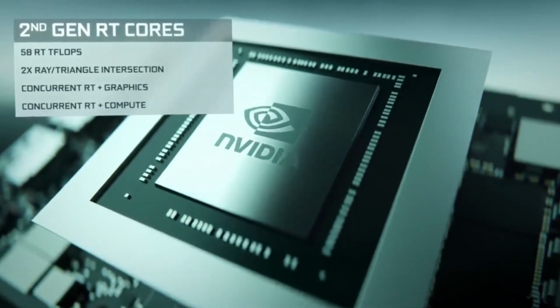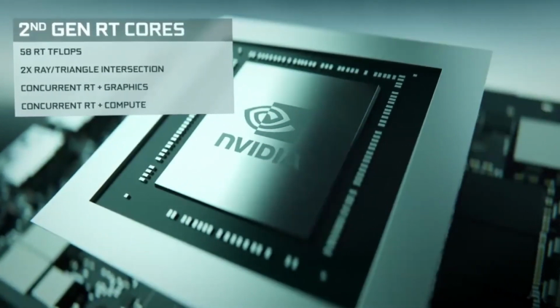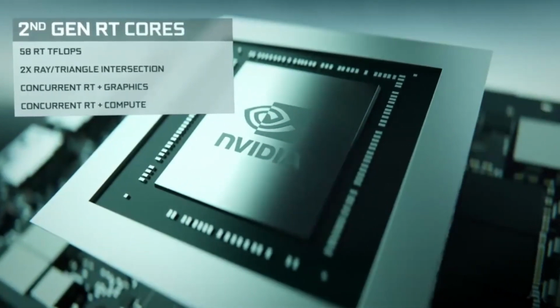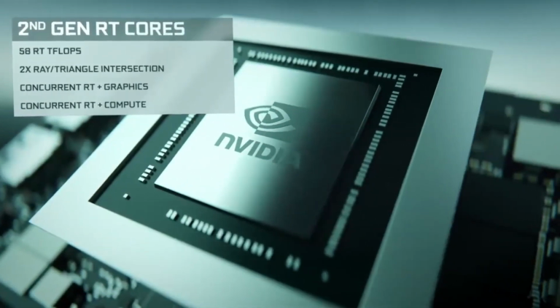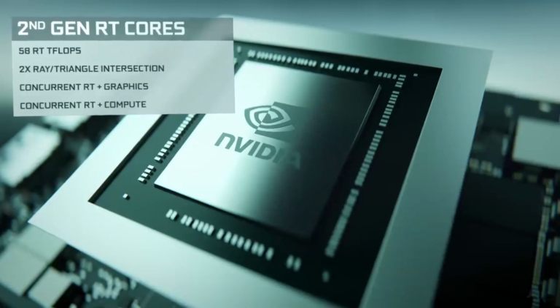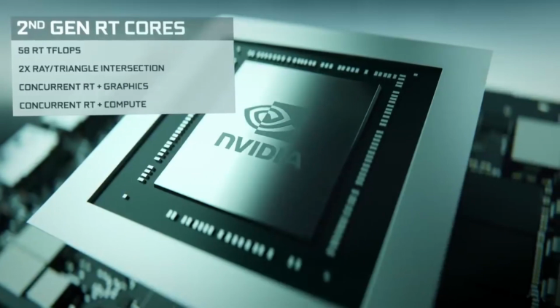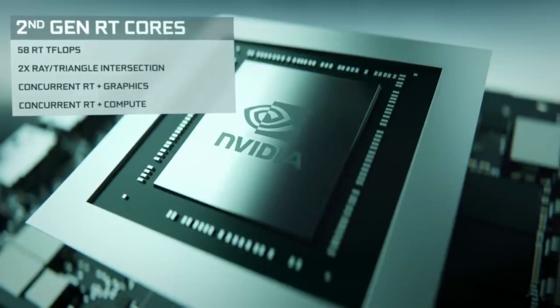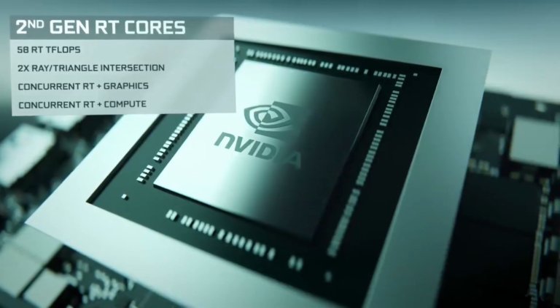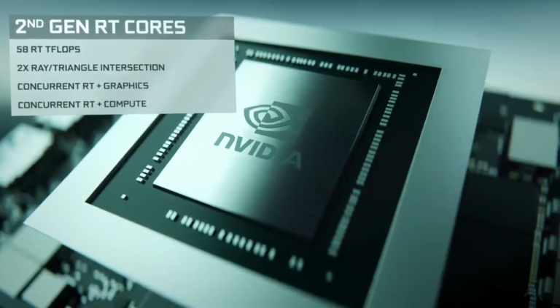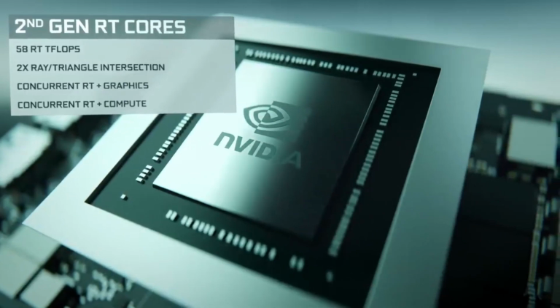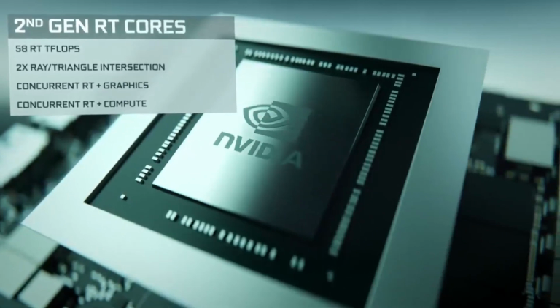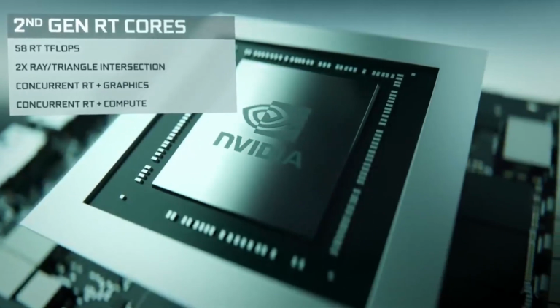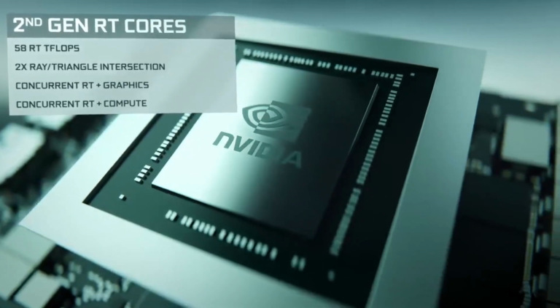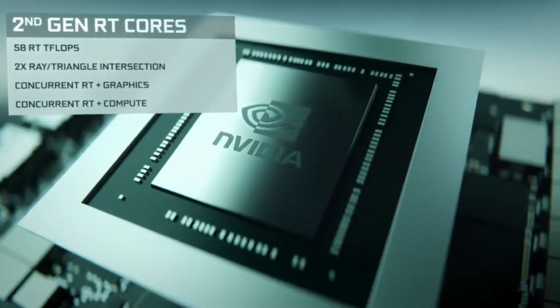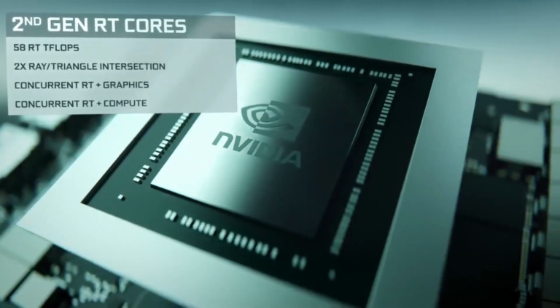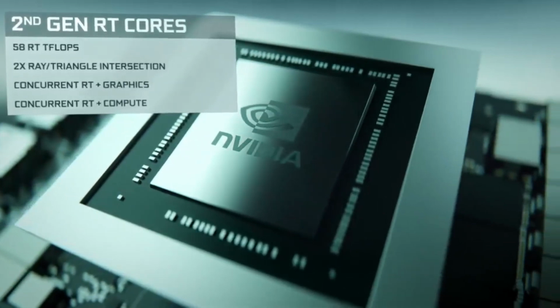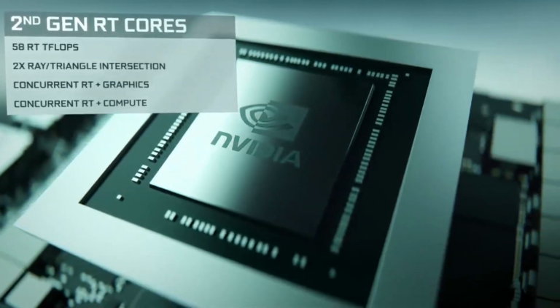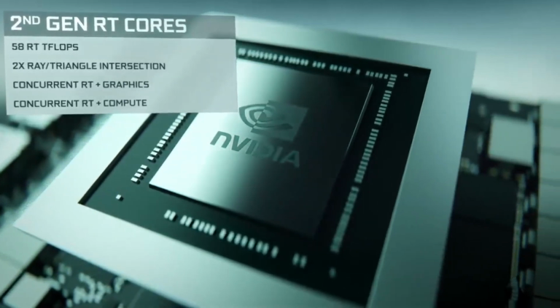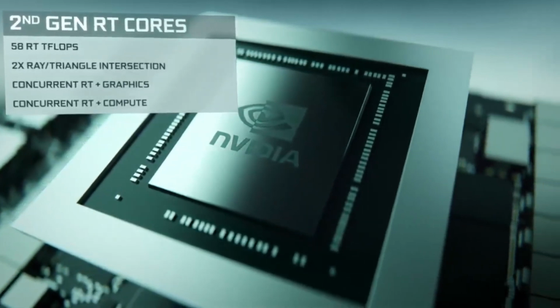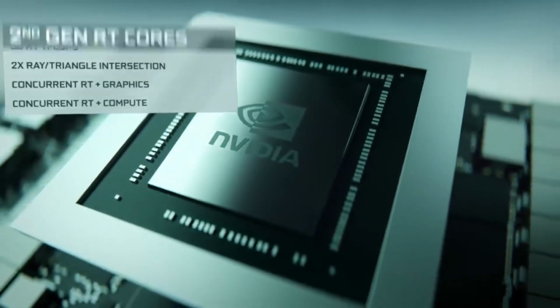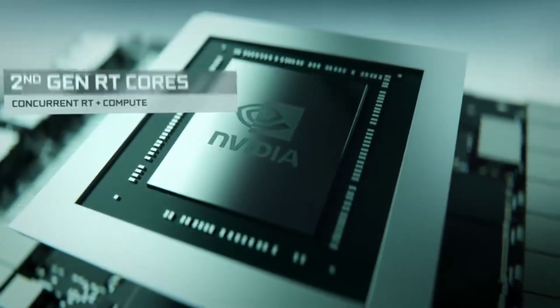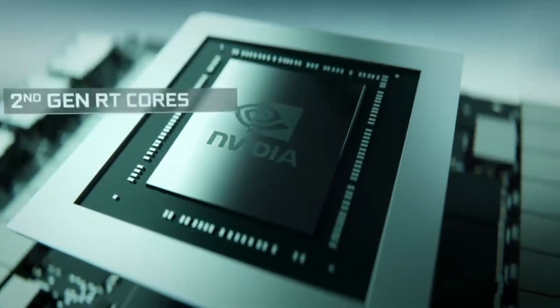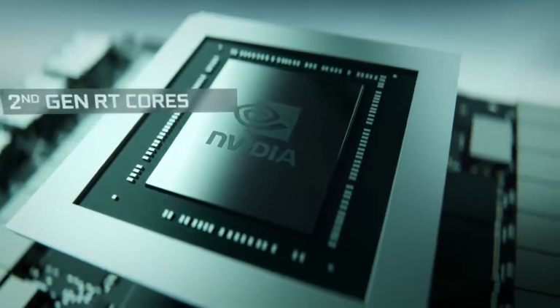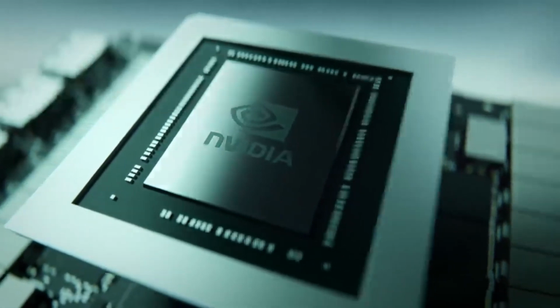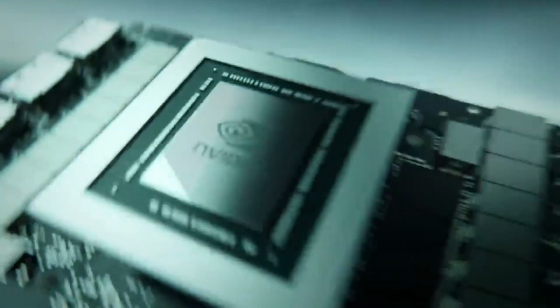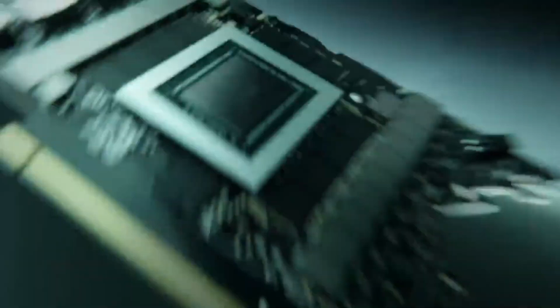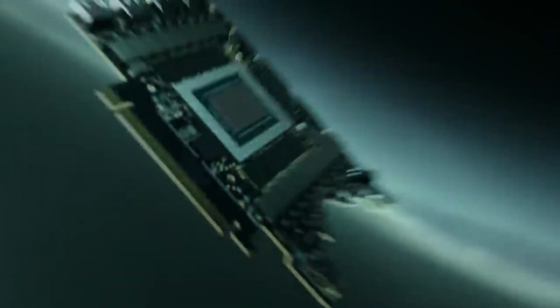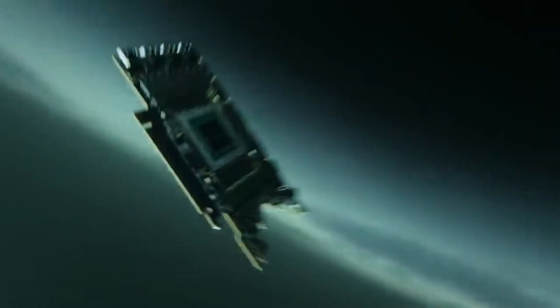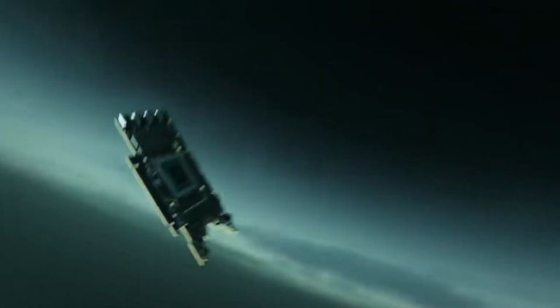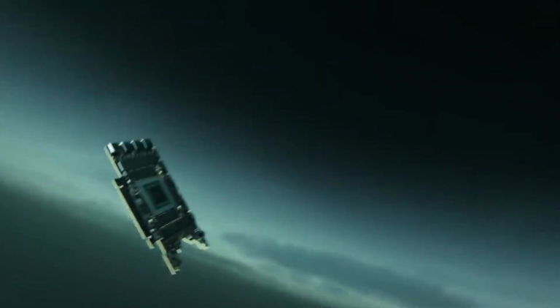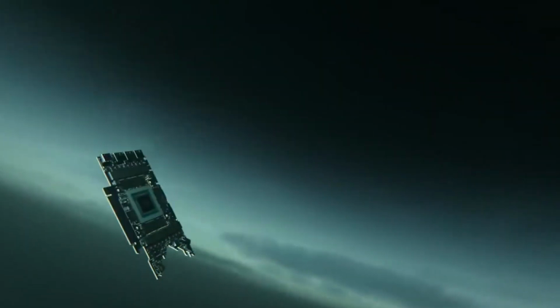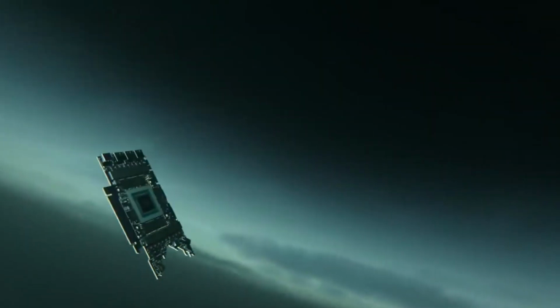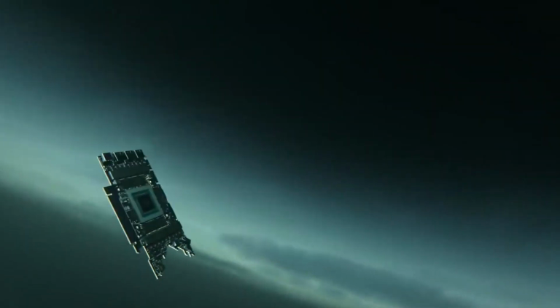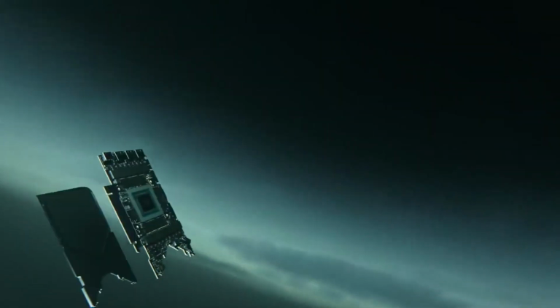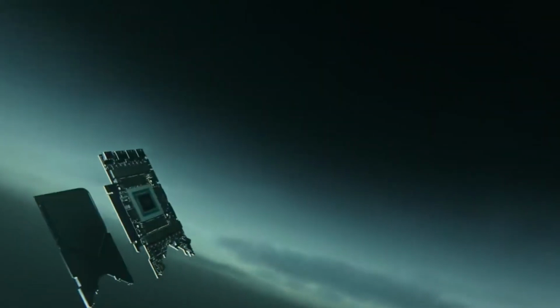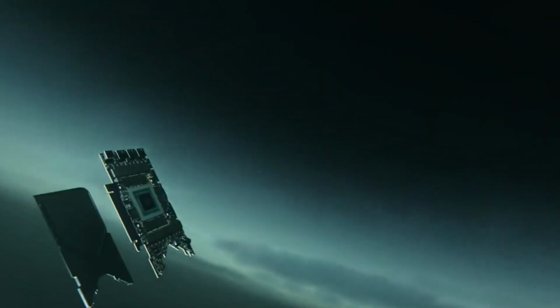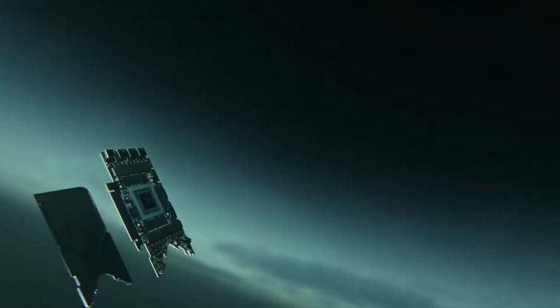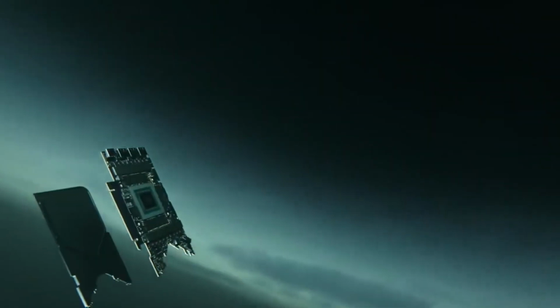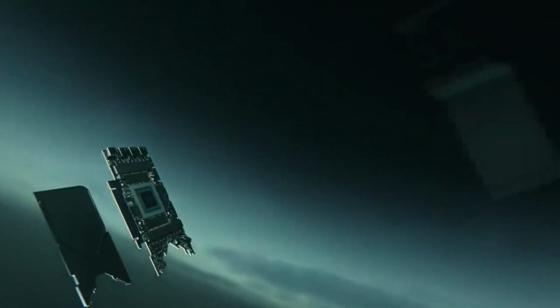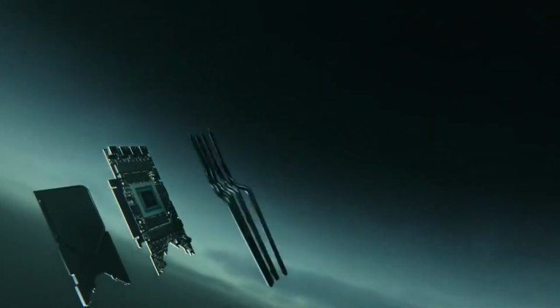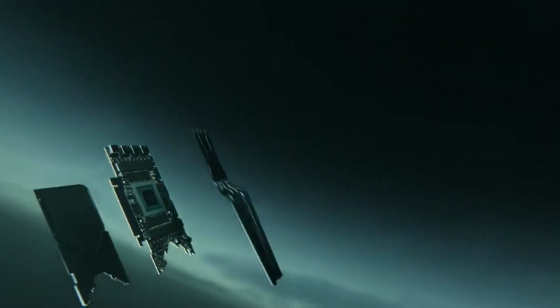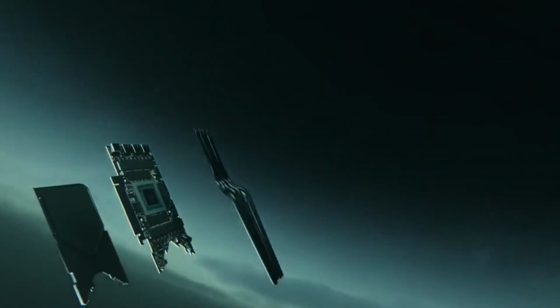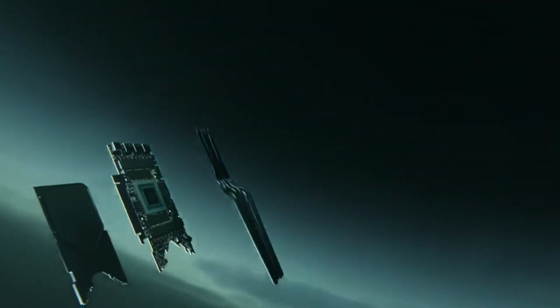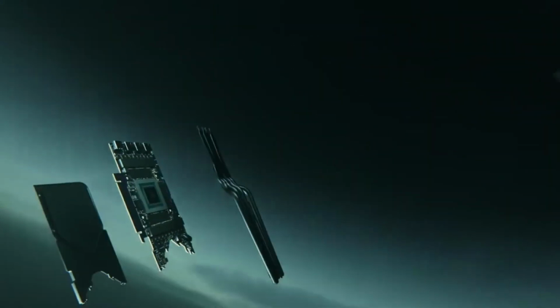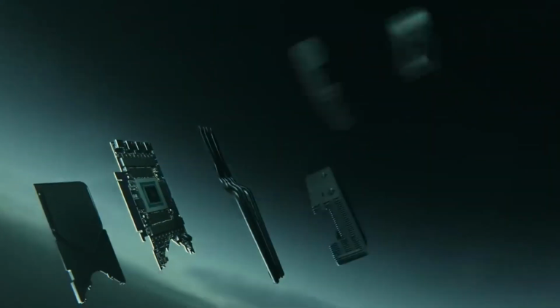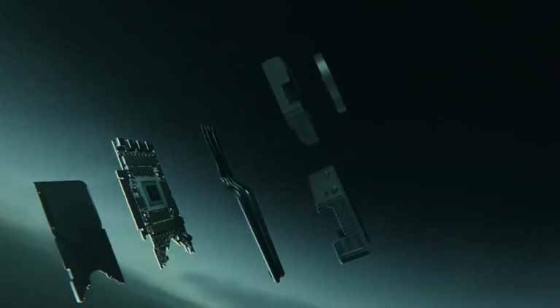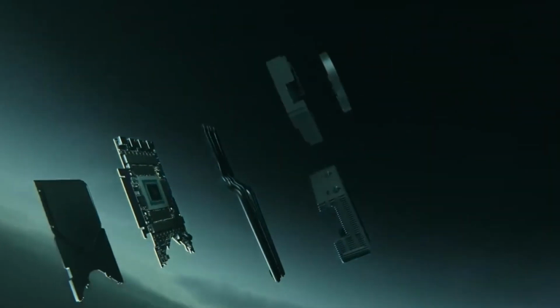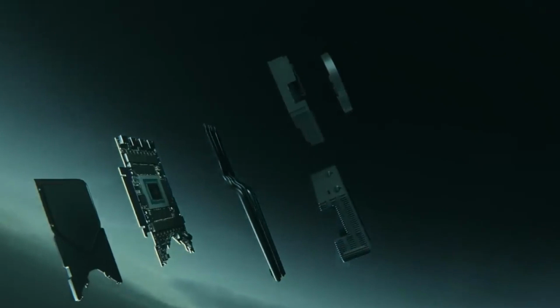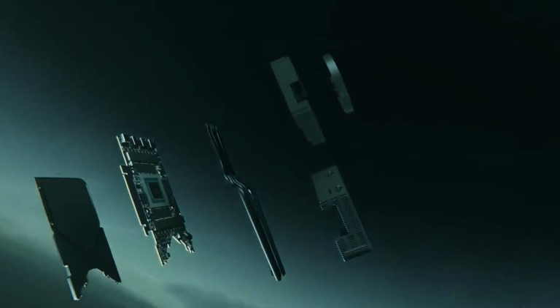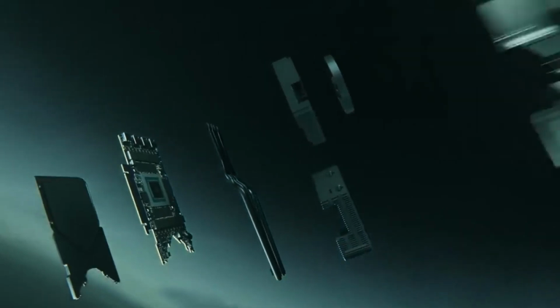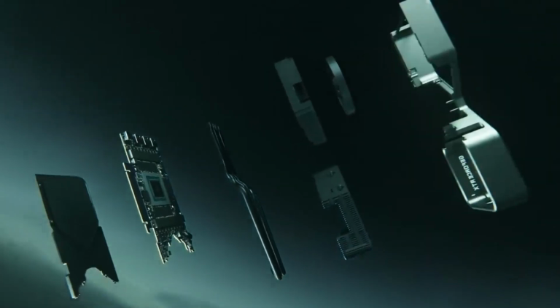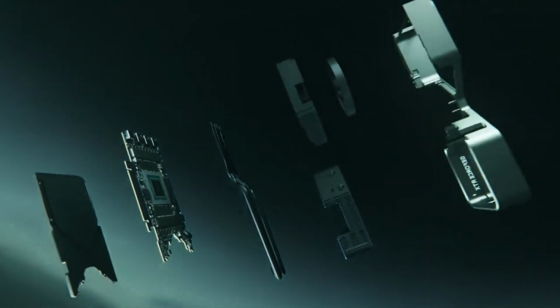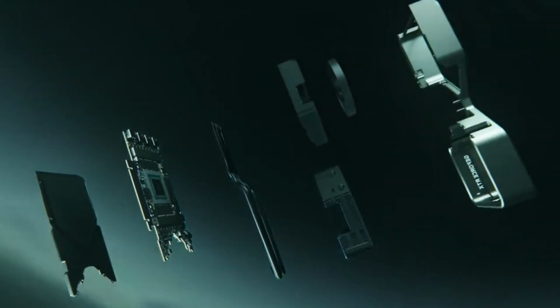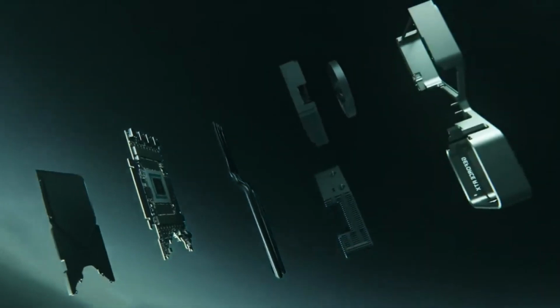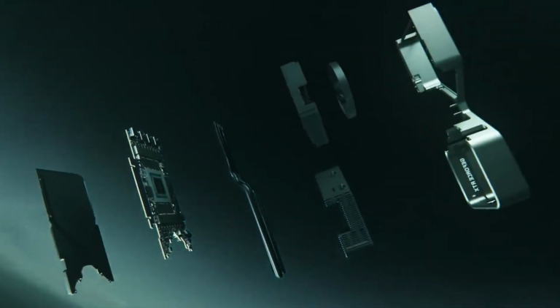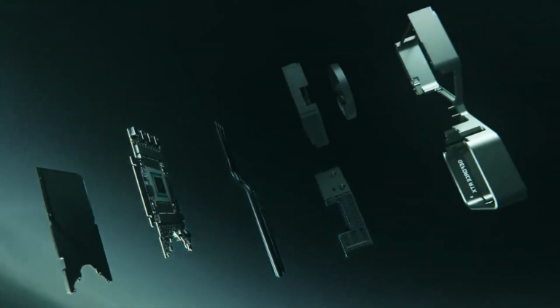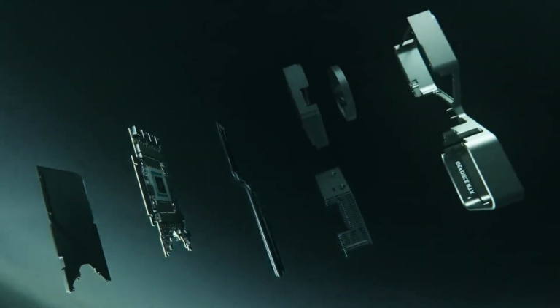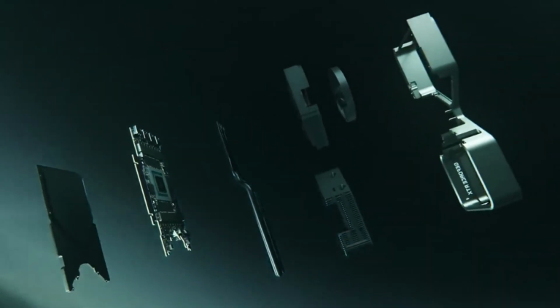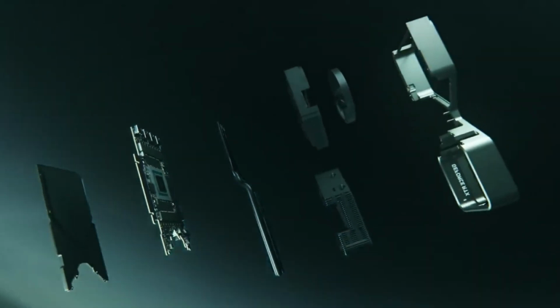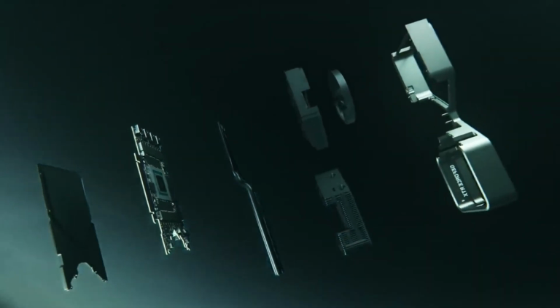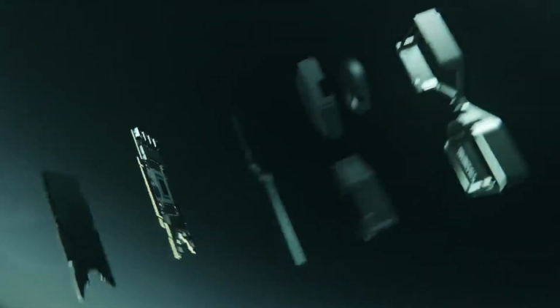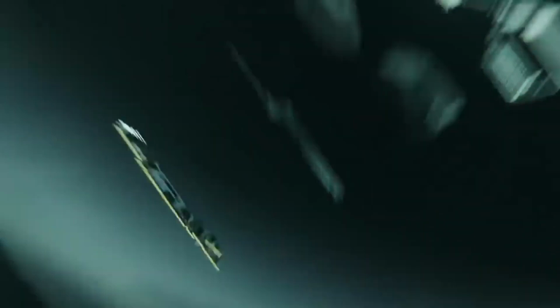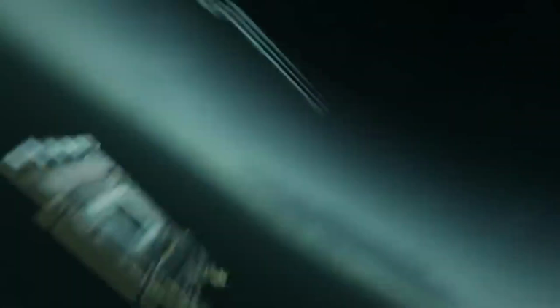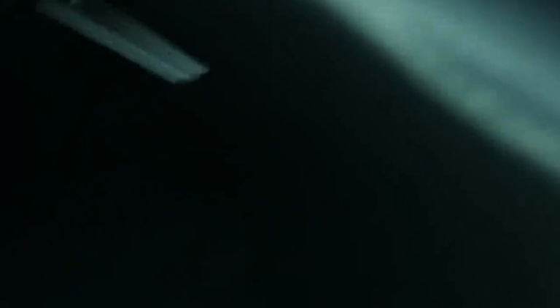It also has an improved cooling system that keeps the card running at a steady temperature and prevents overheating or damage from overuse.